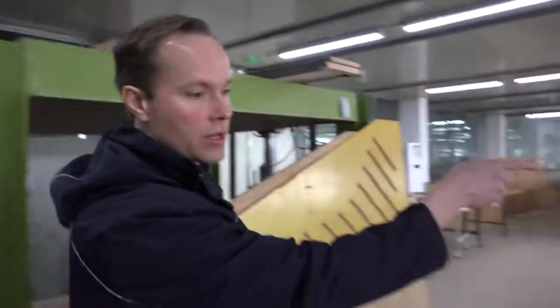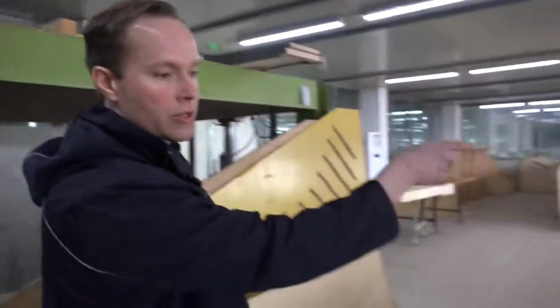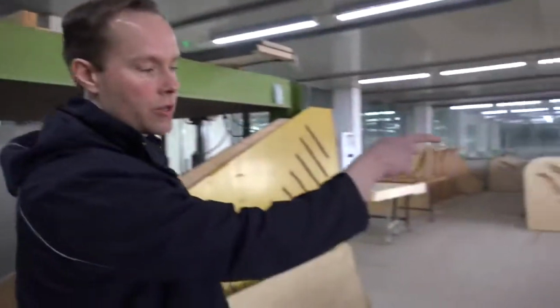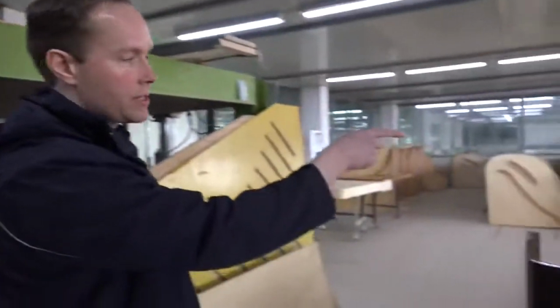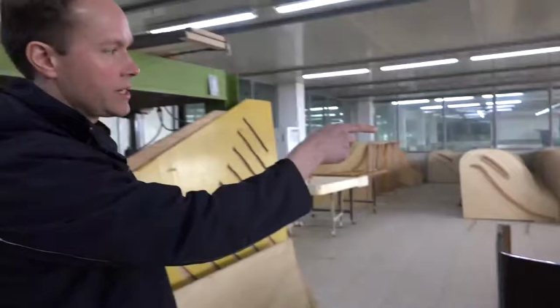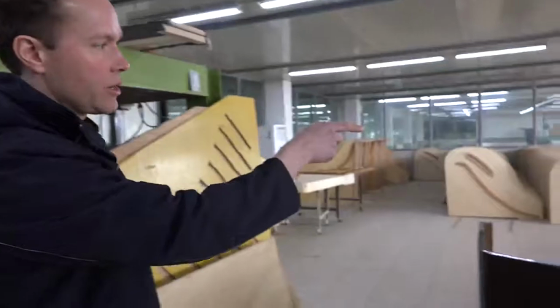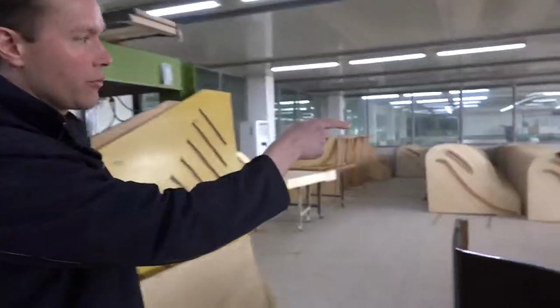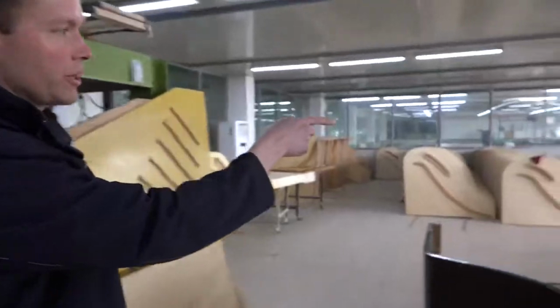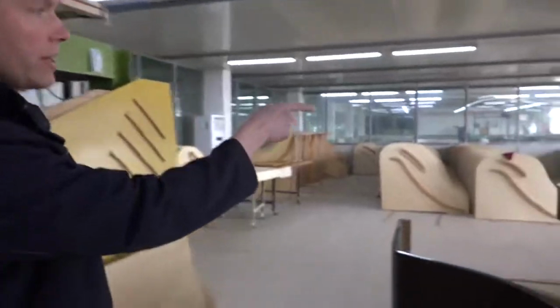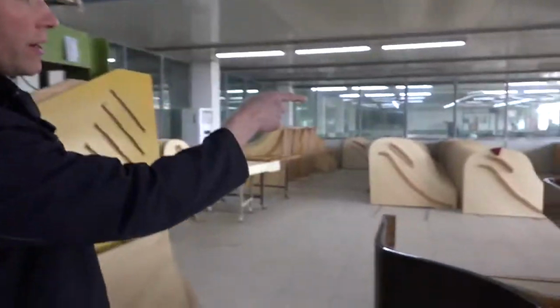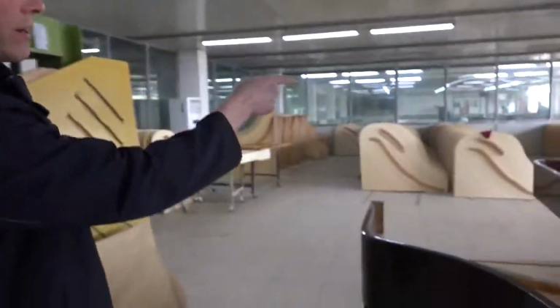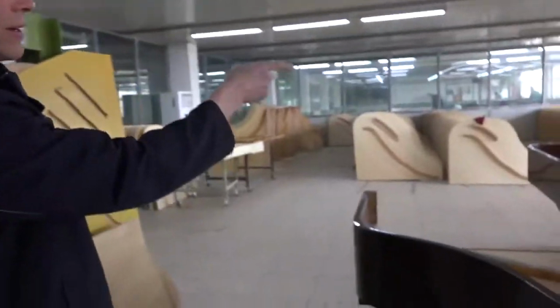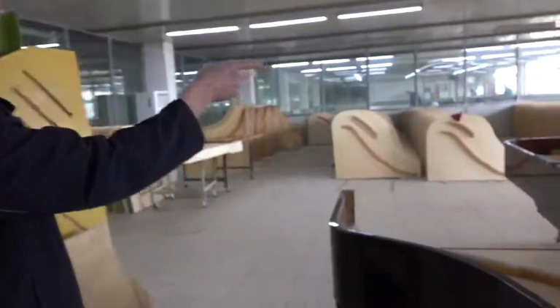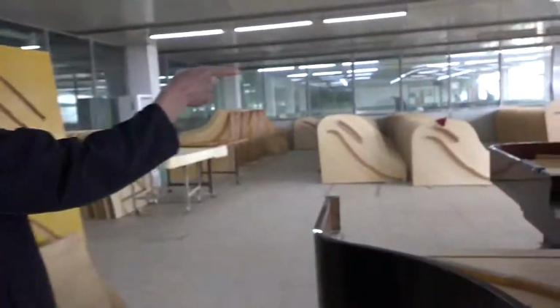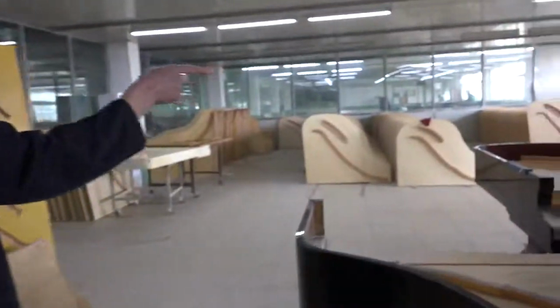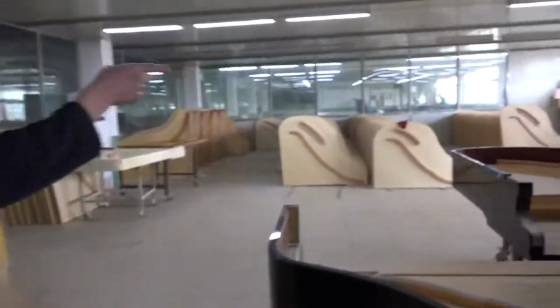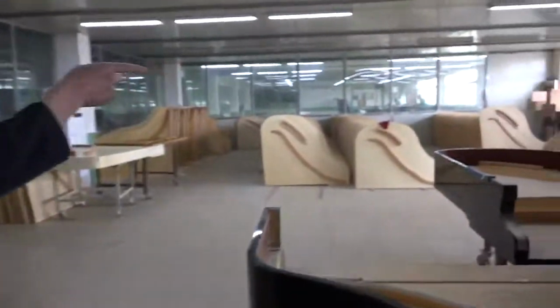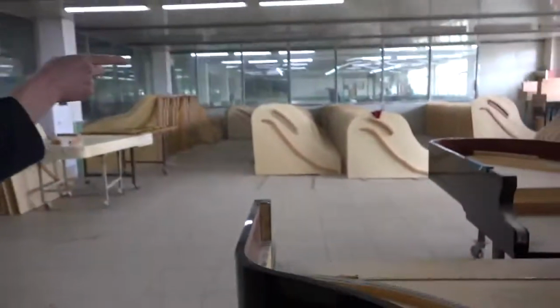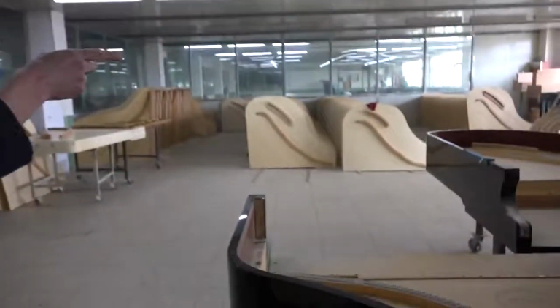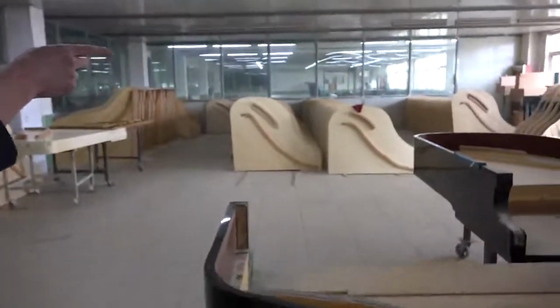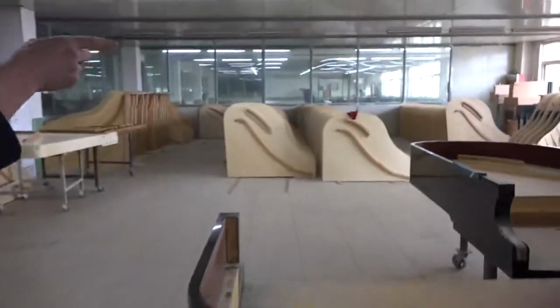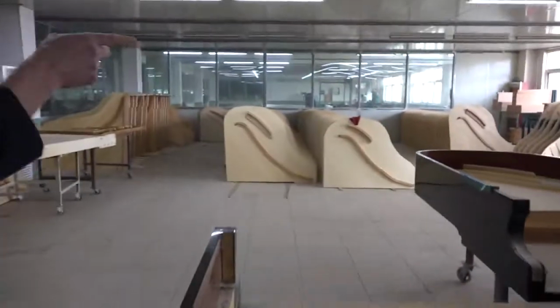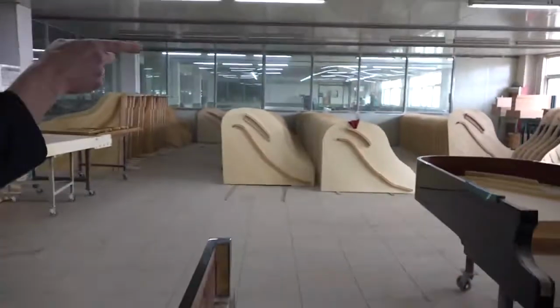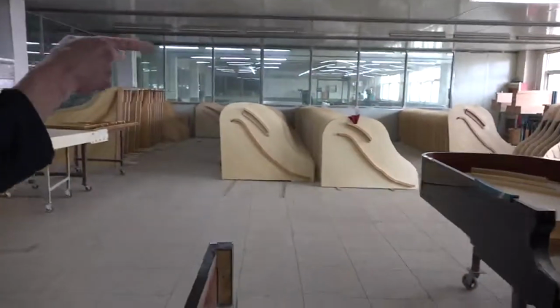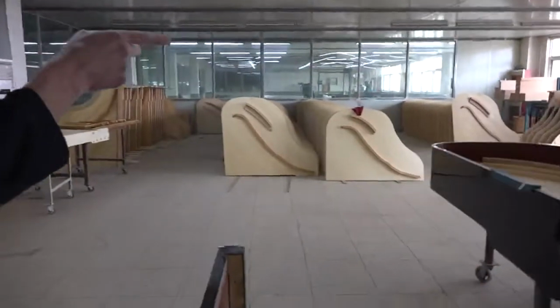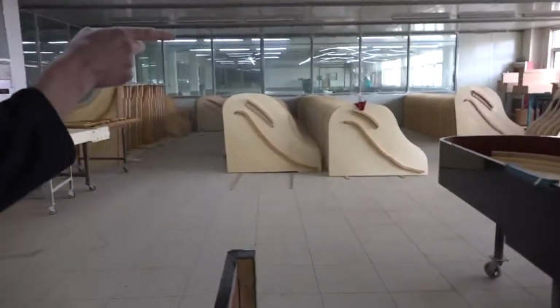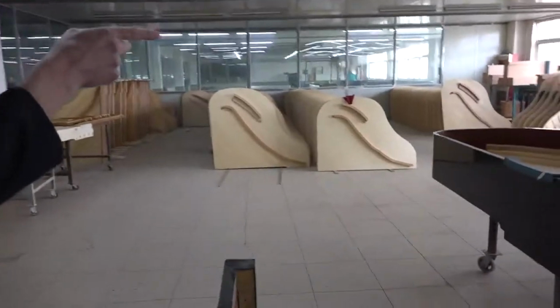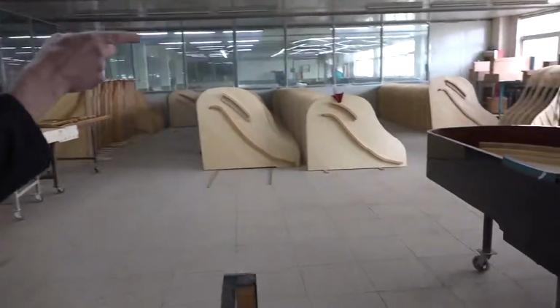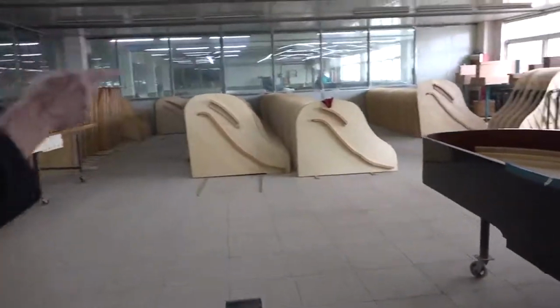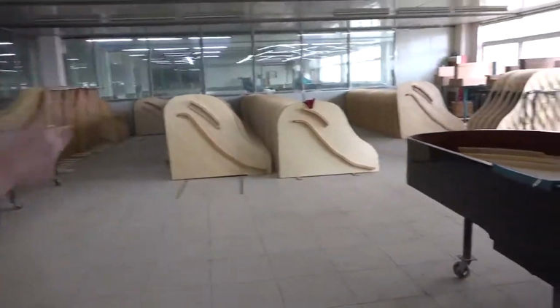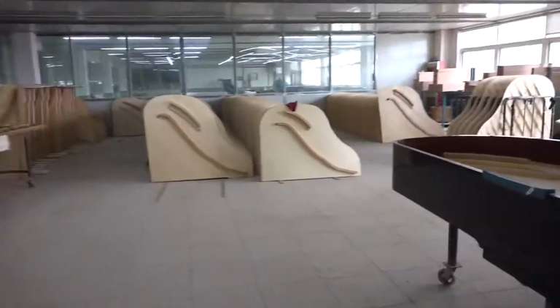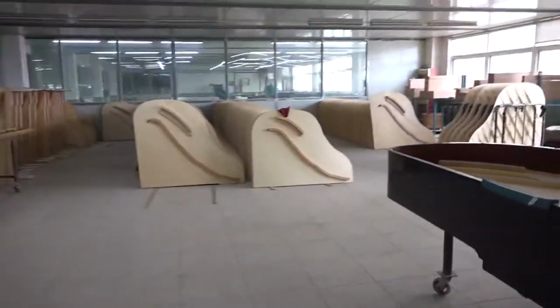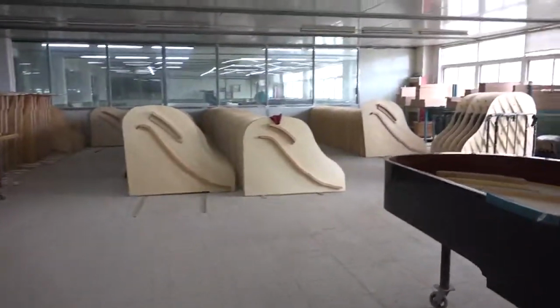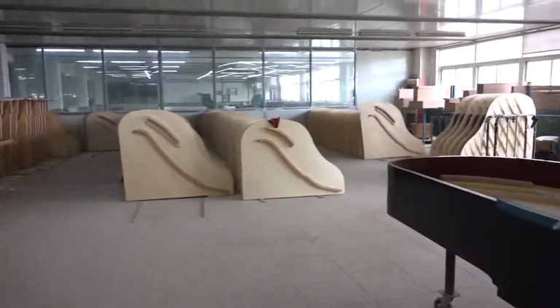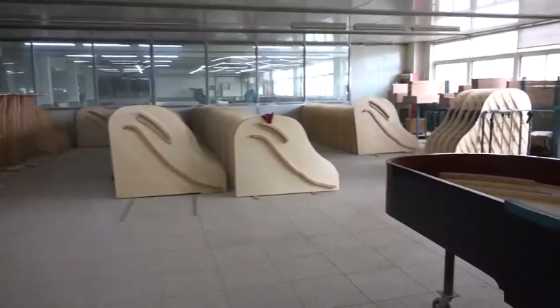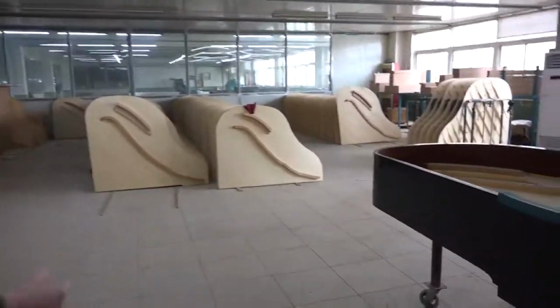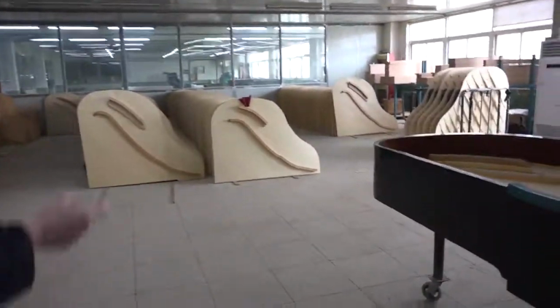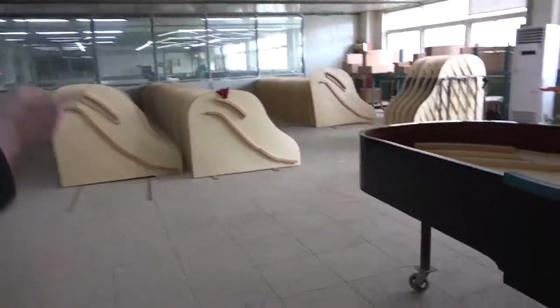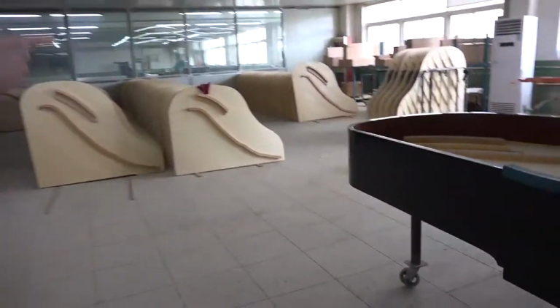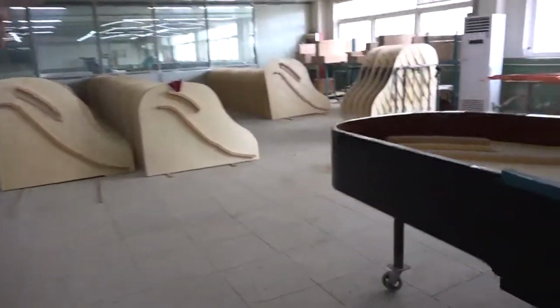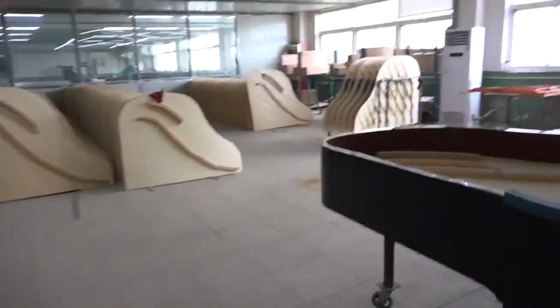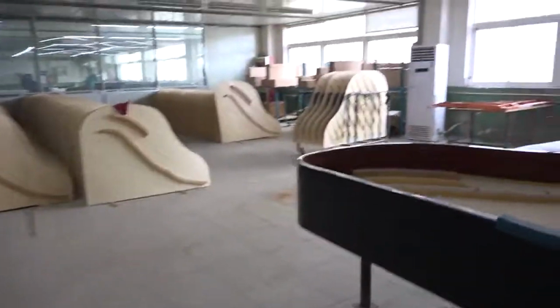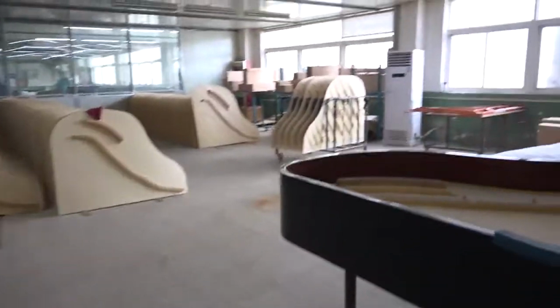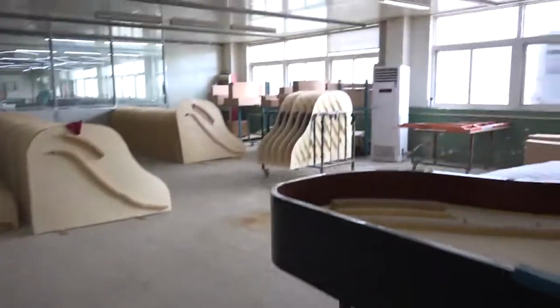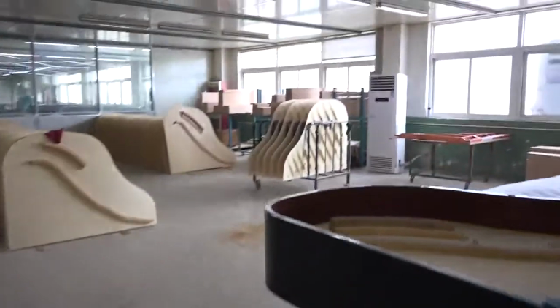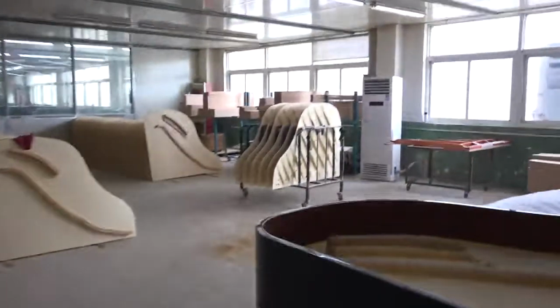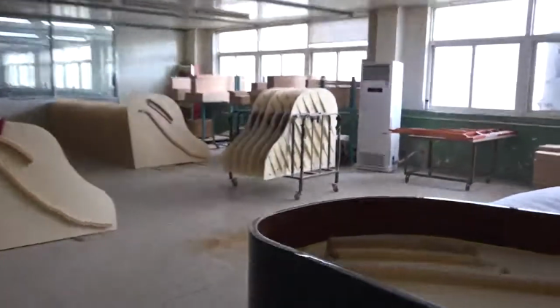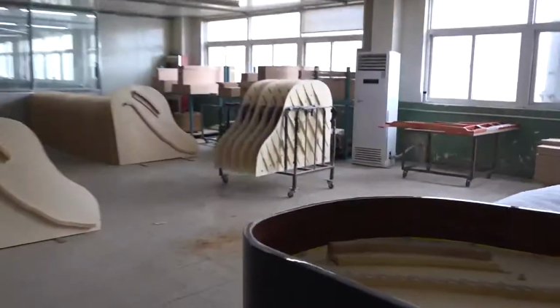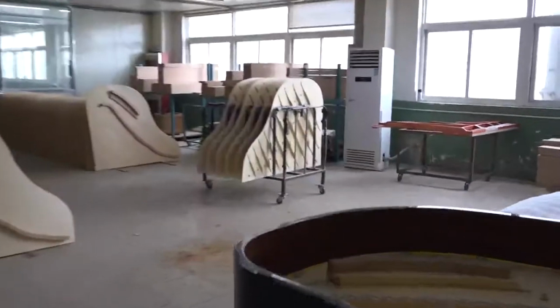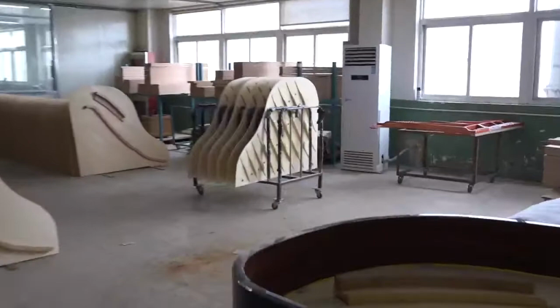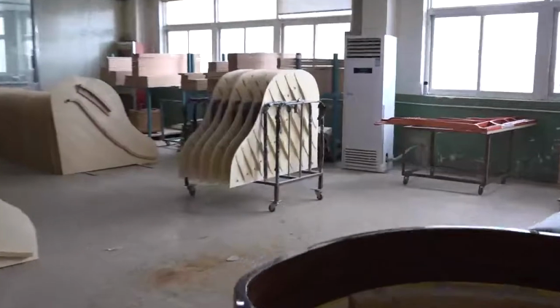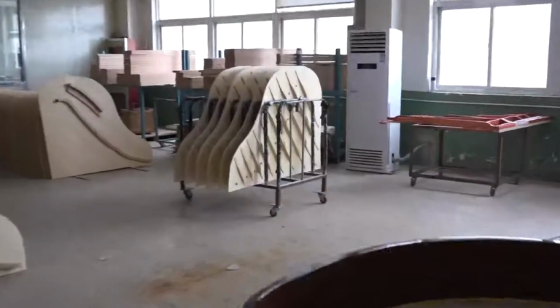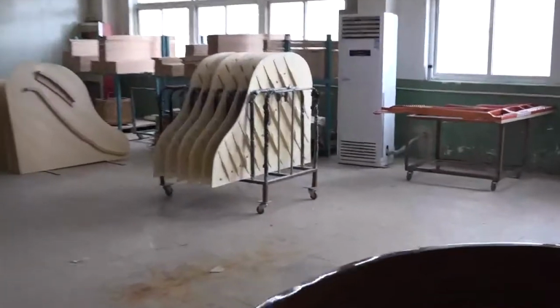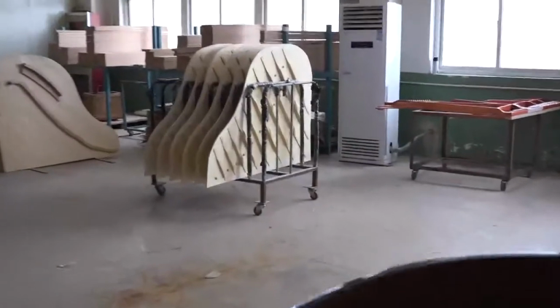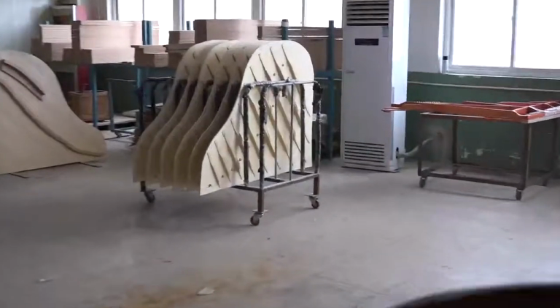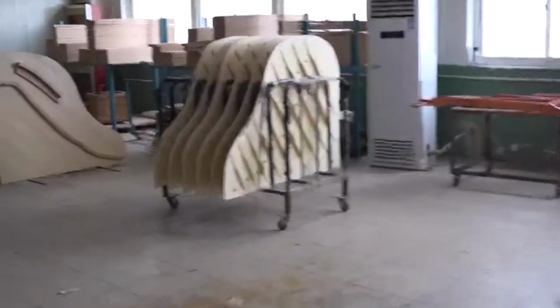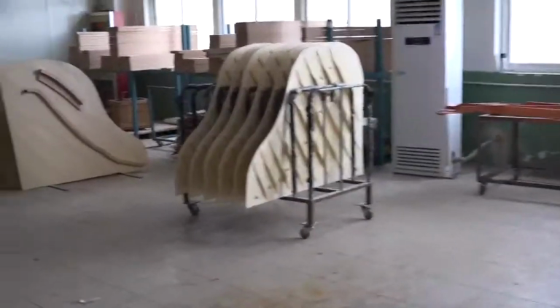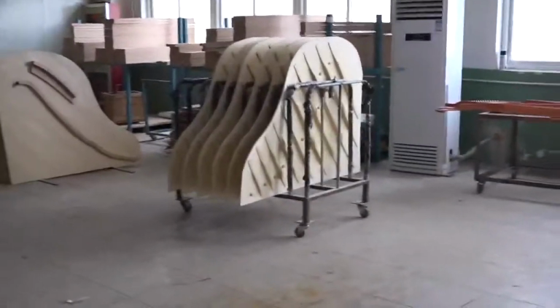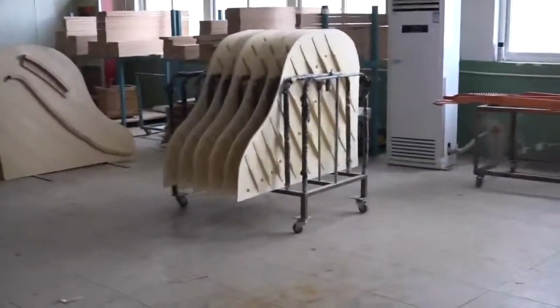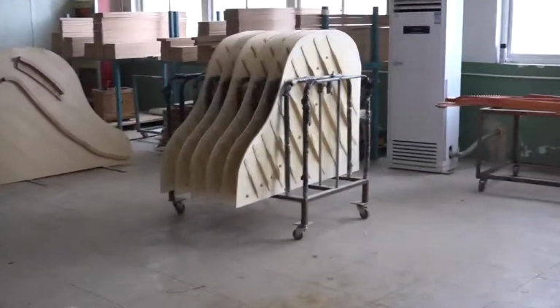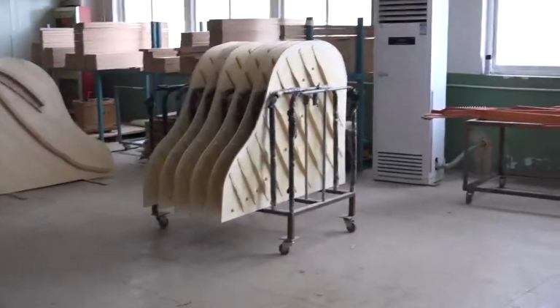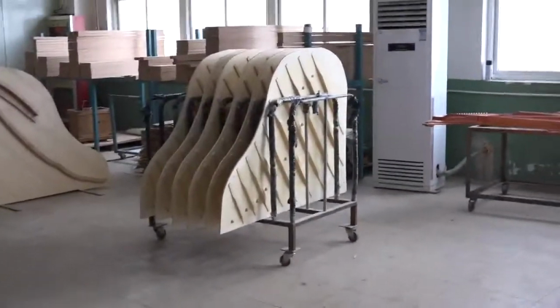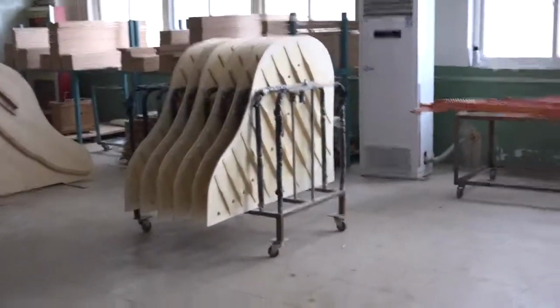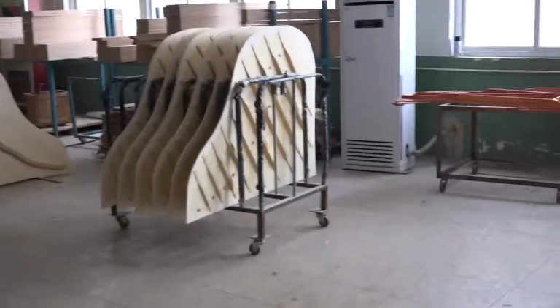You can see over here all of these soundboards with ribs attached. That's the underside of the soundboard.